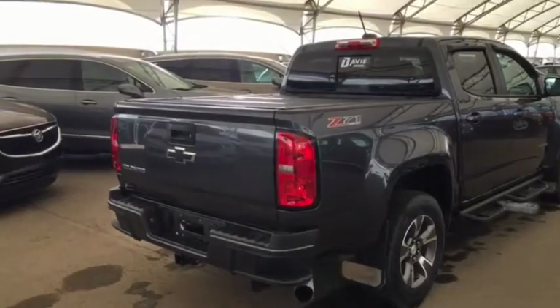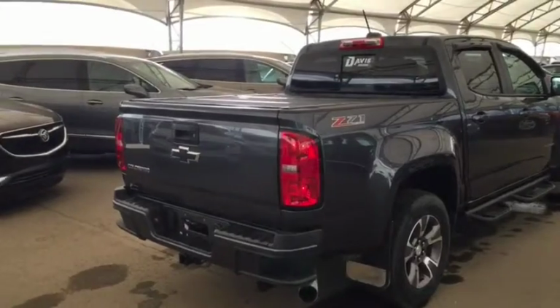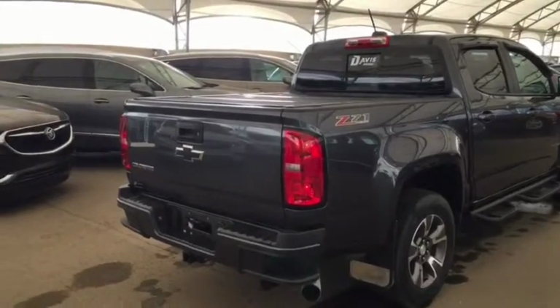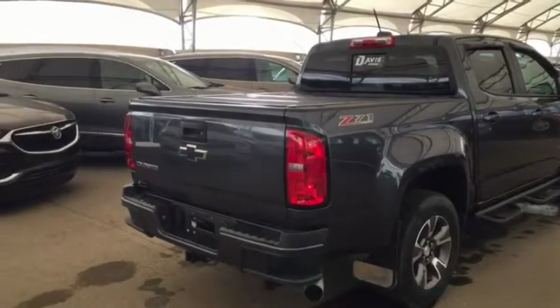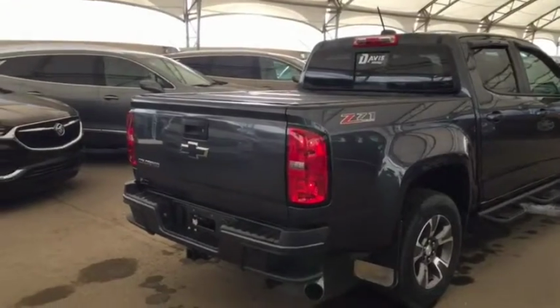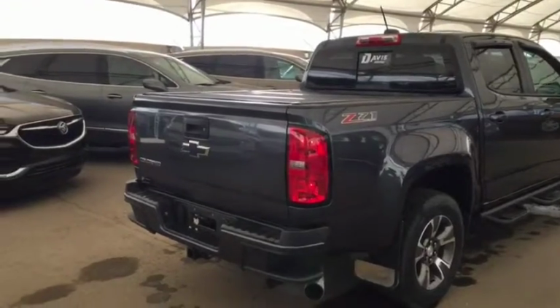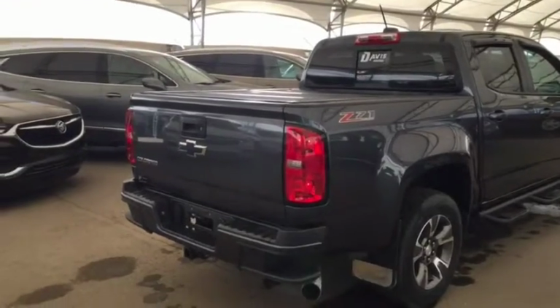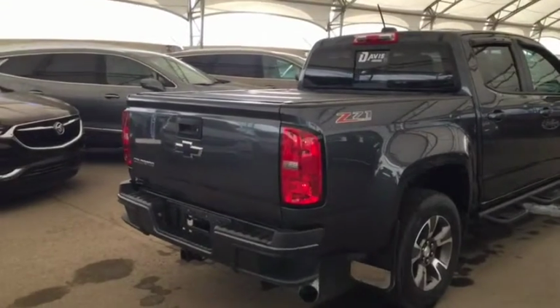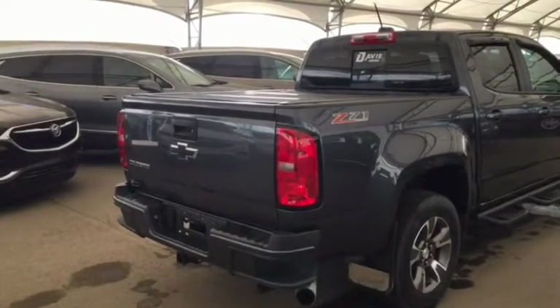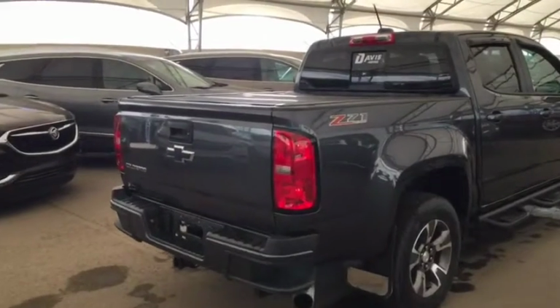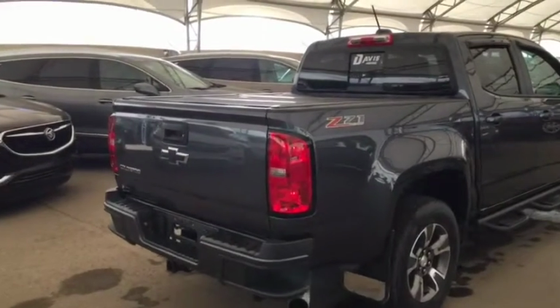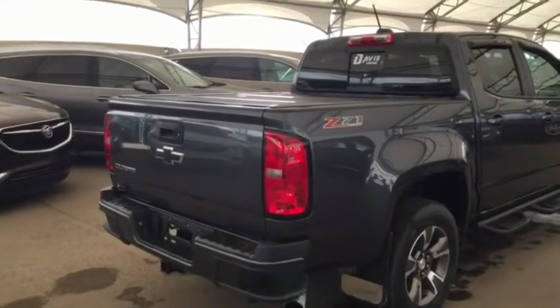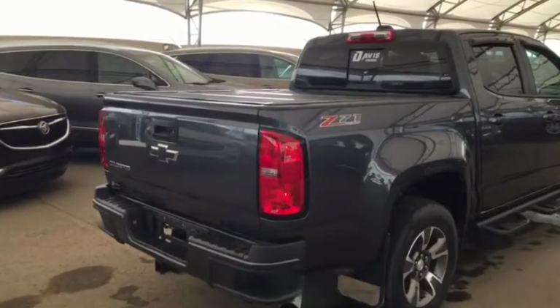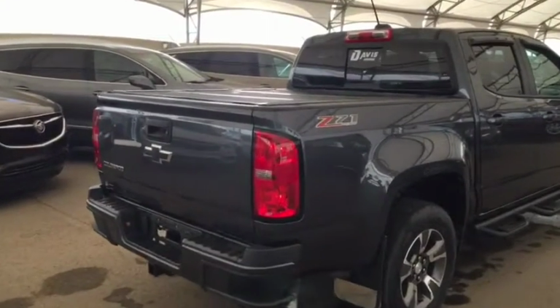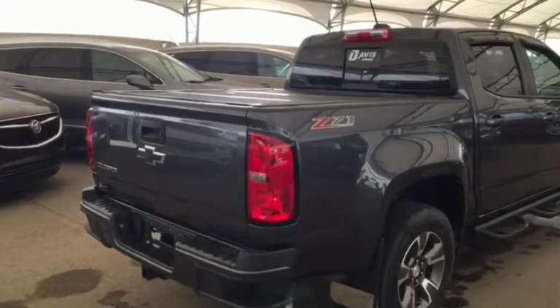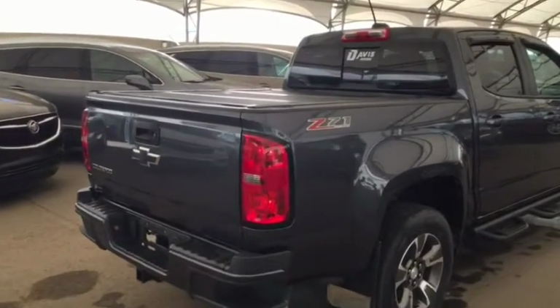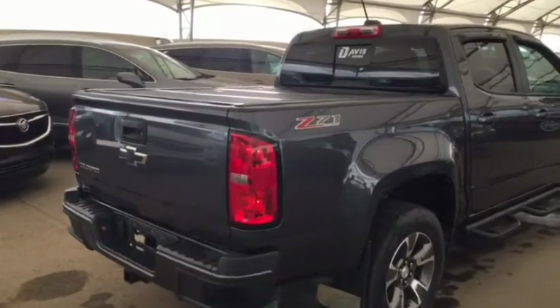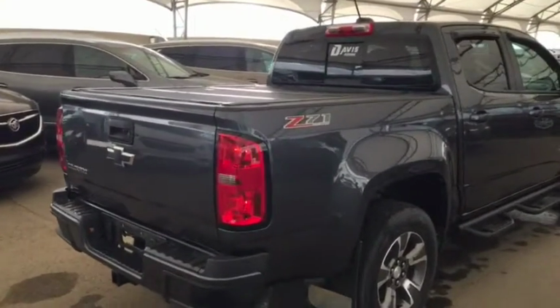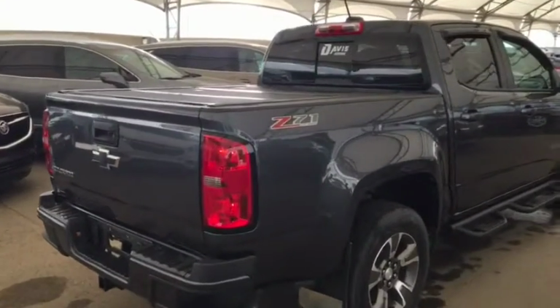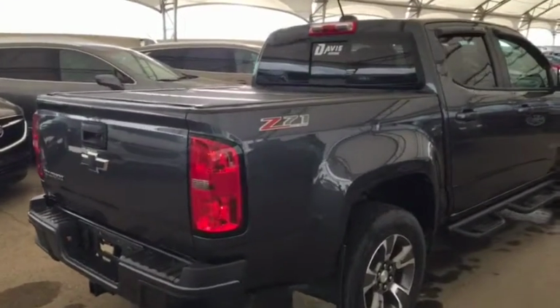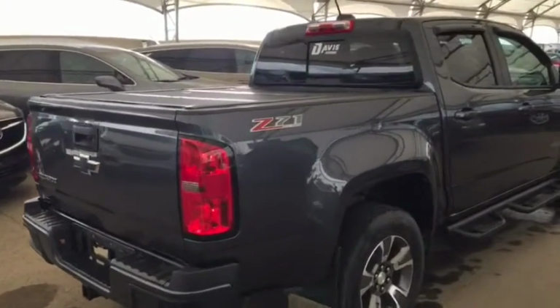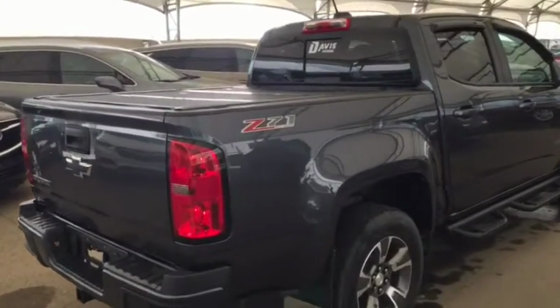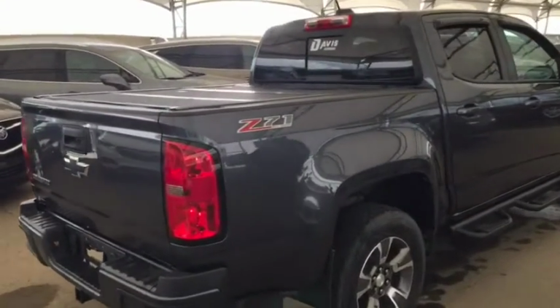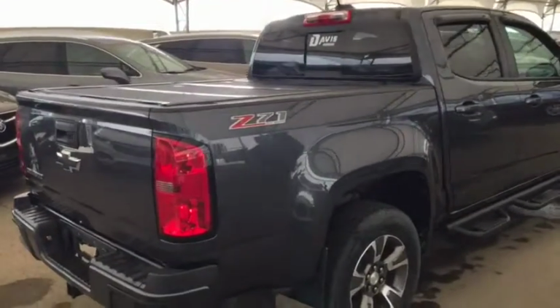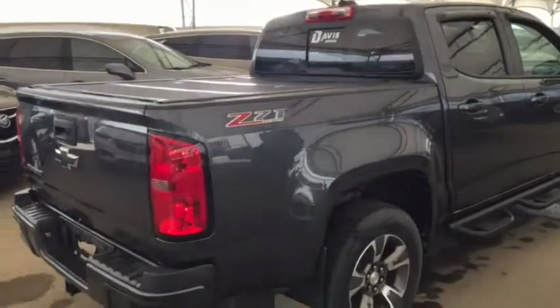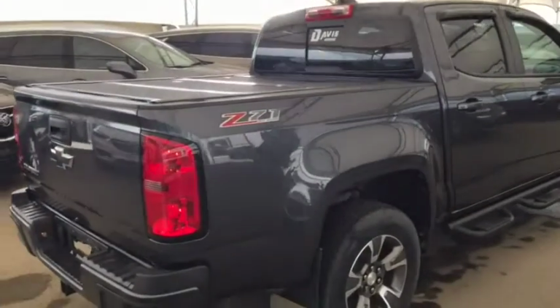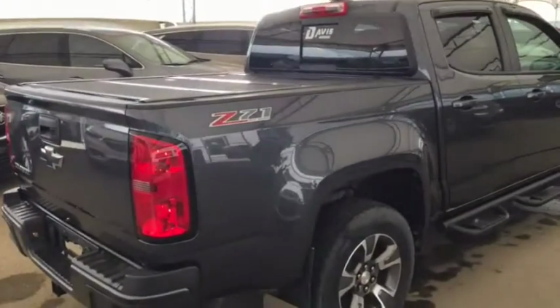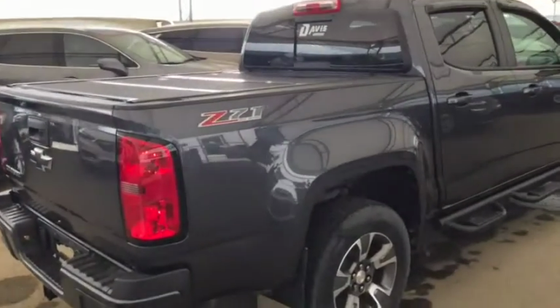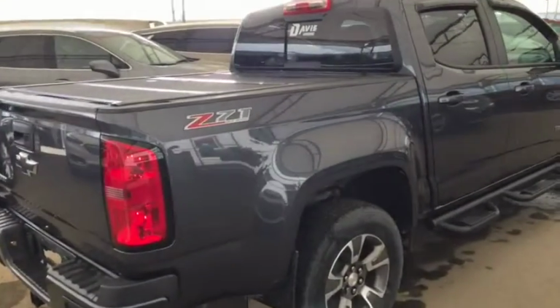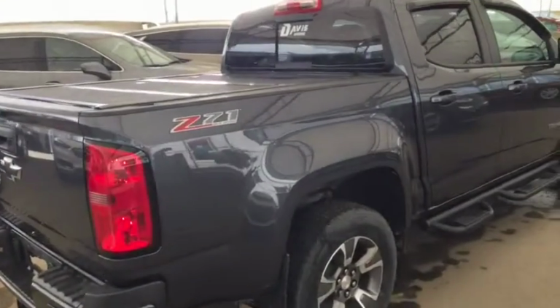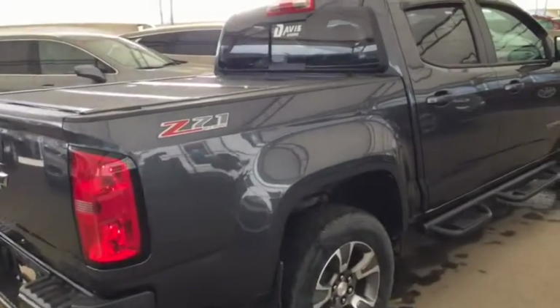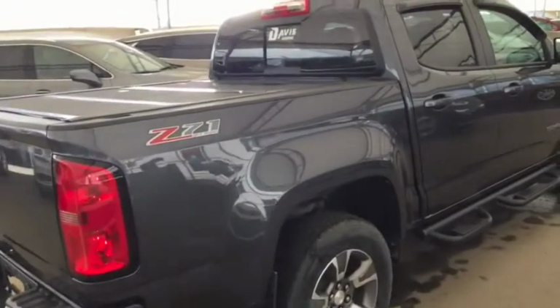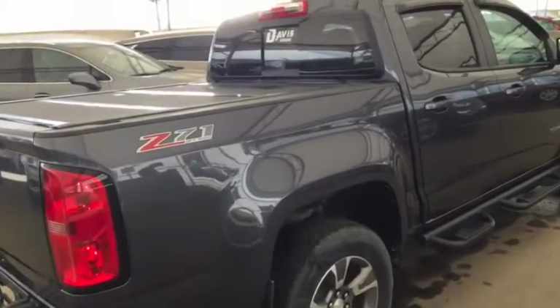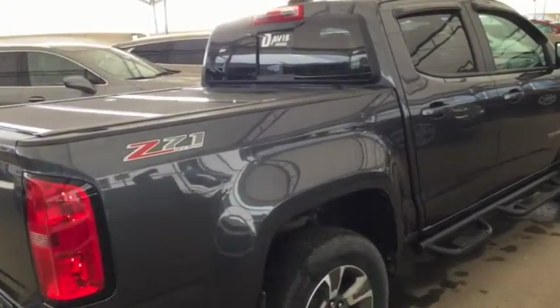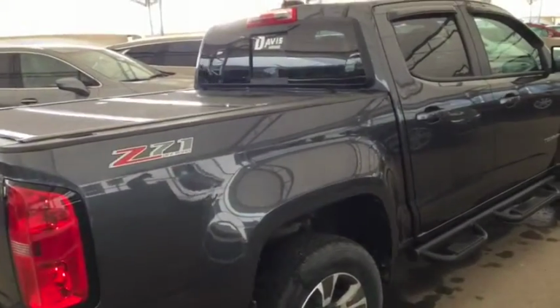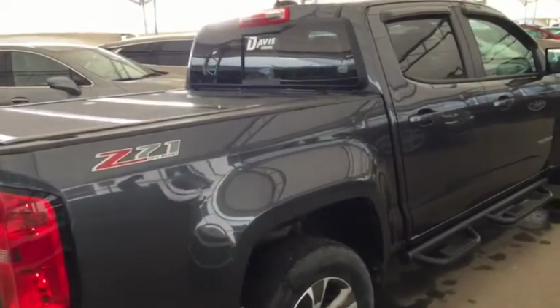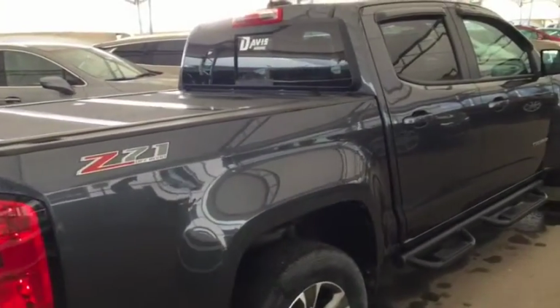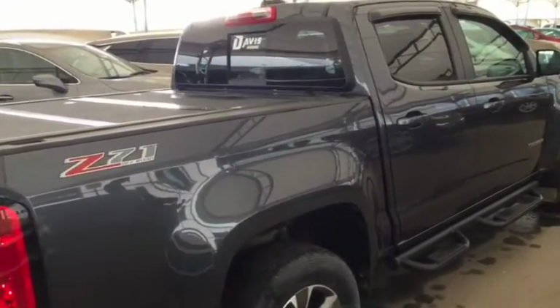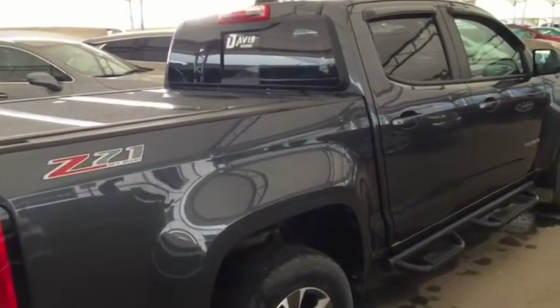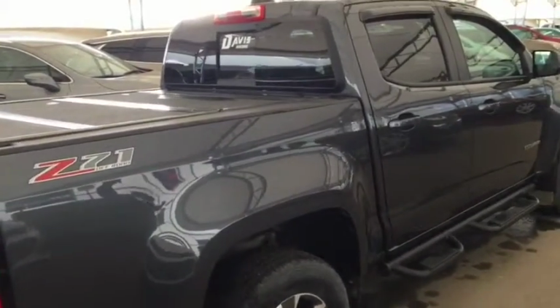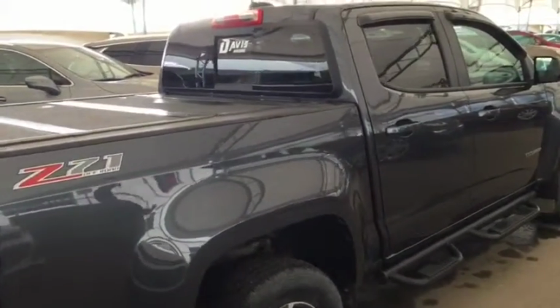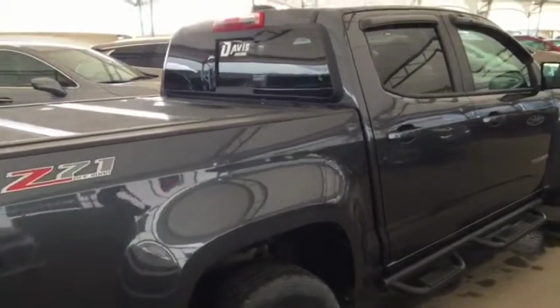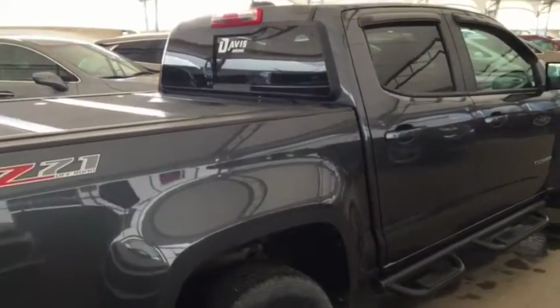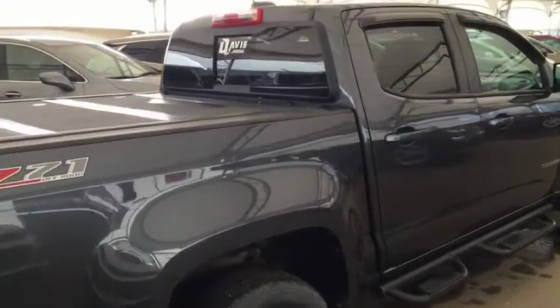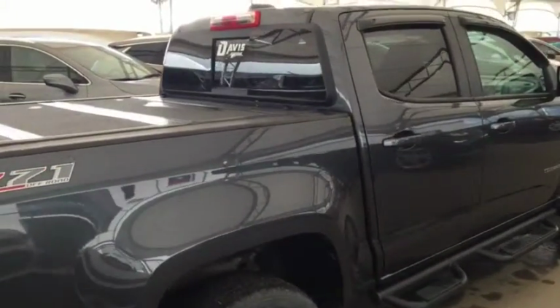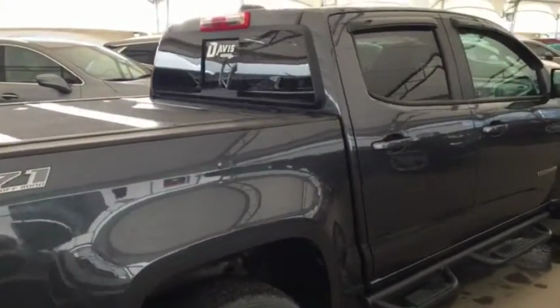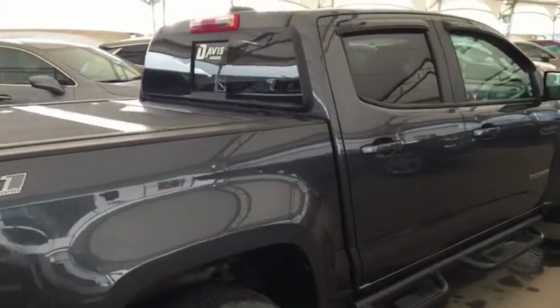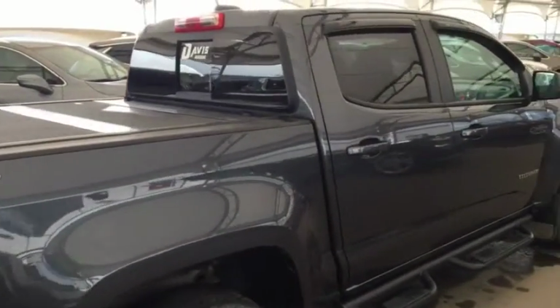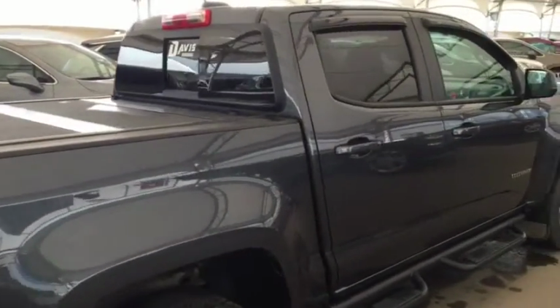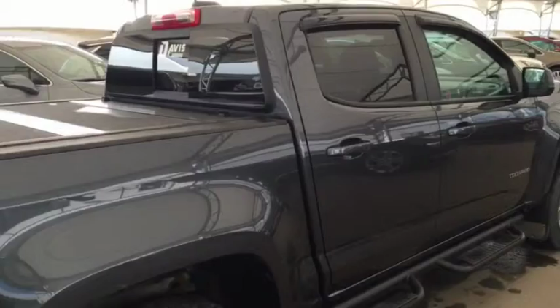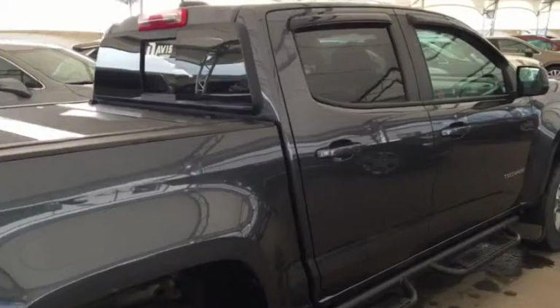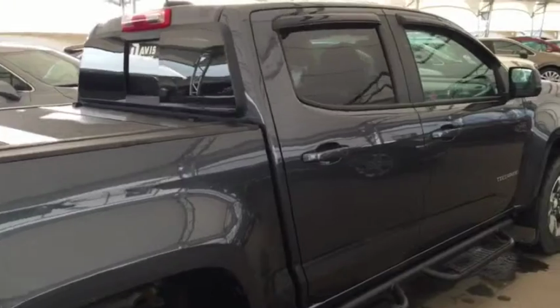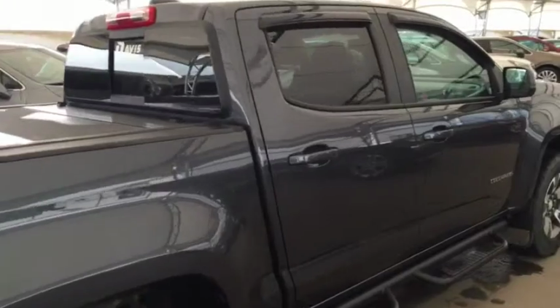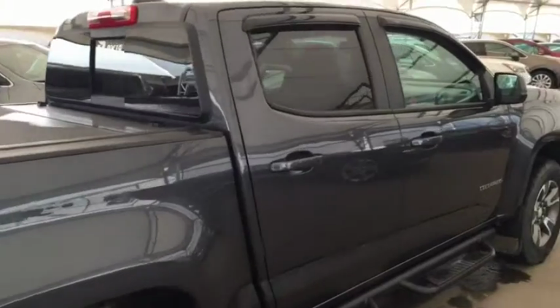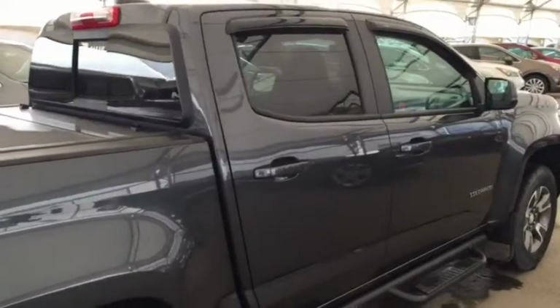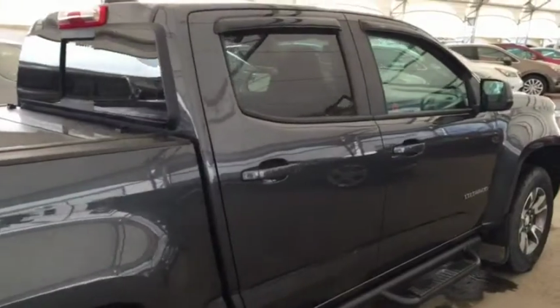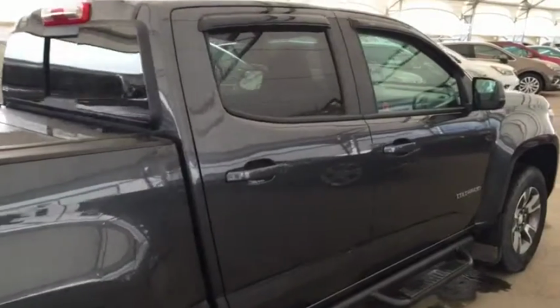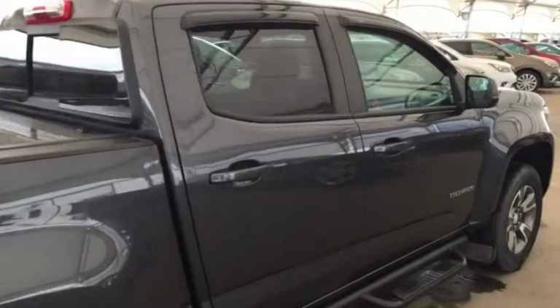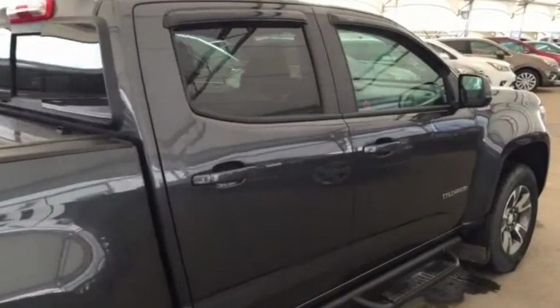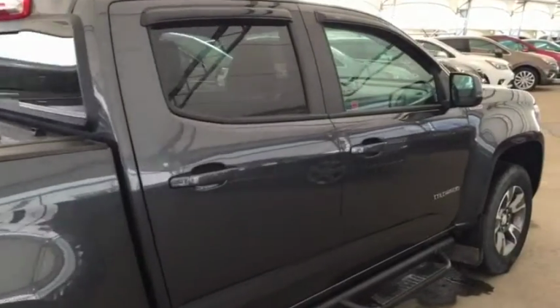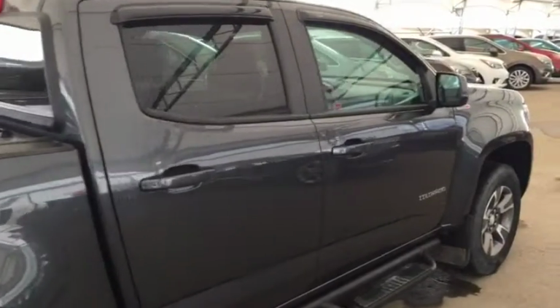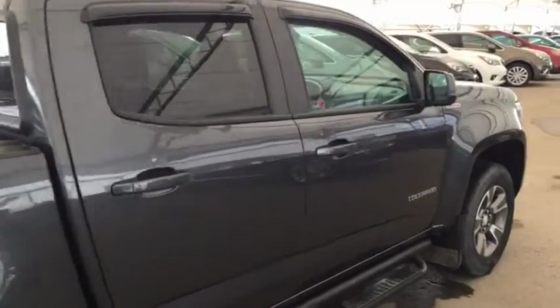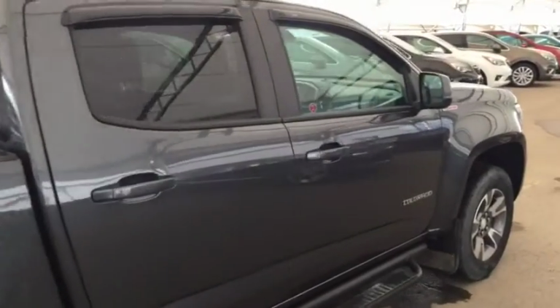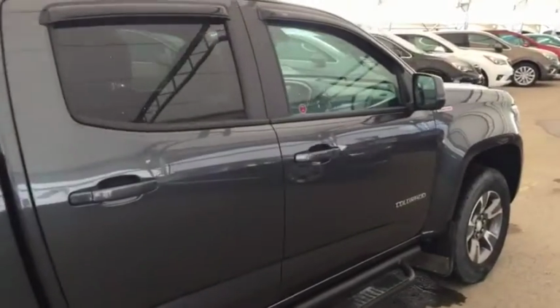So don't miss out on your new truck — hurry into Davis Chevrolet today and book a test drive with one of our product specialists.